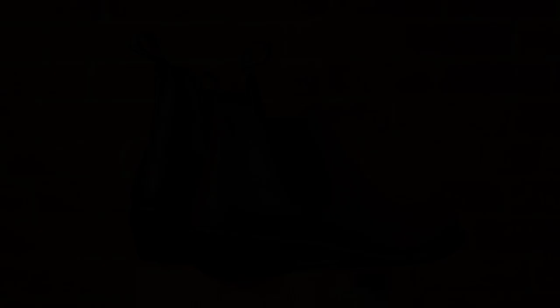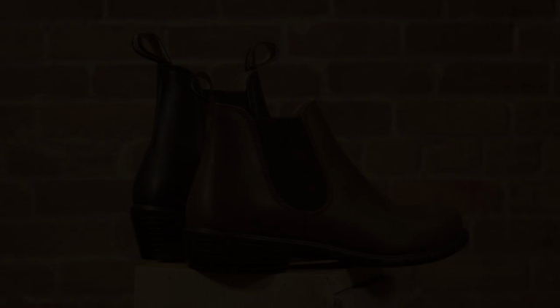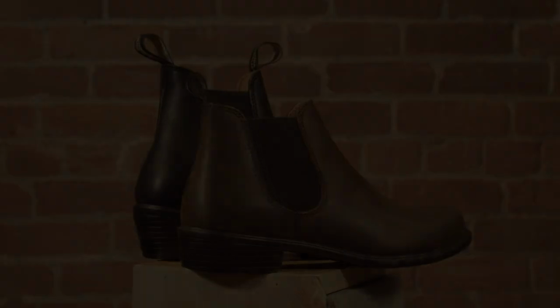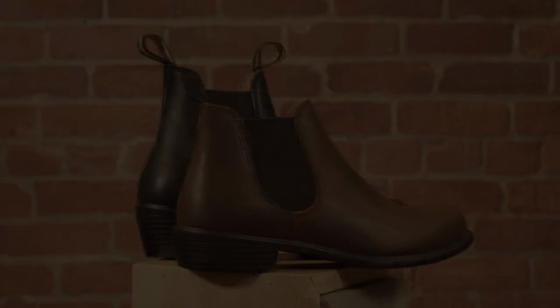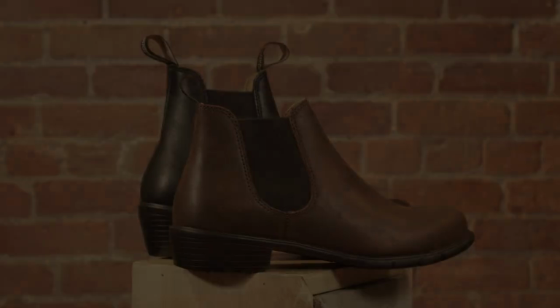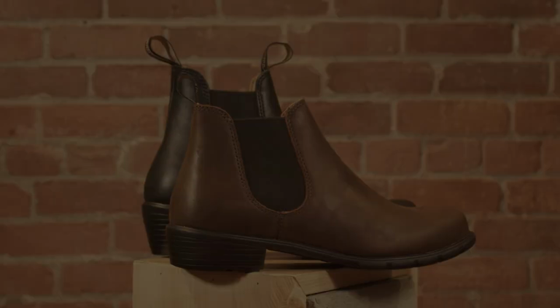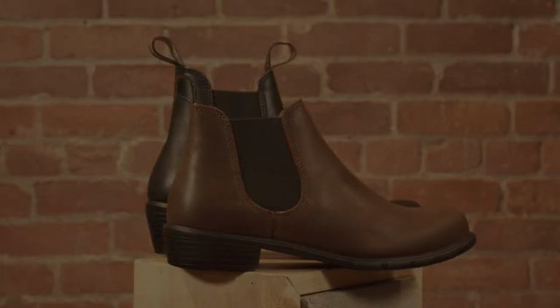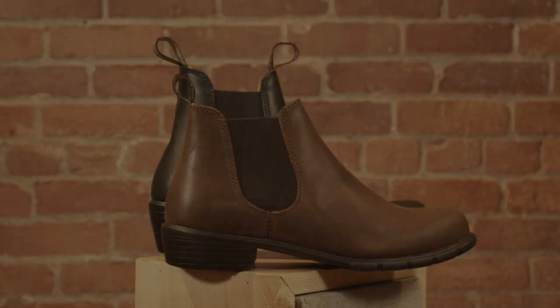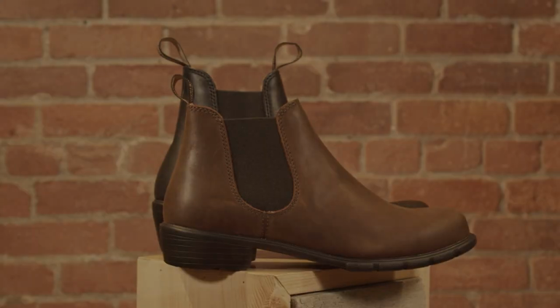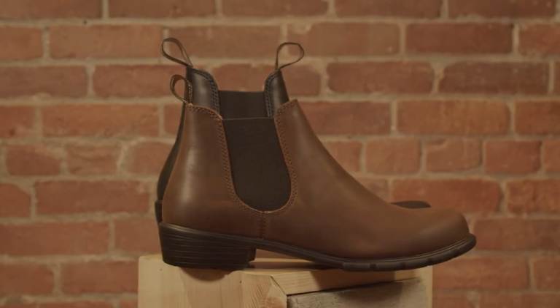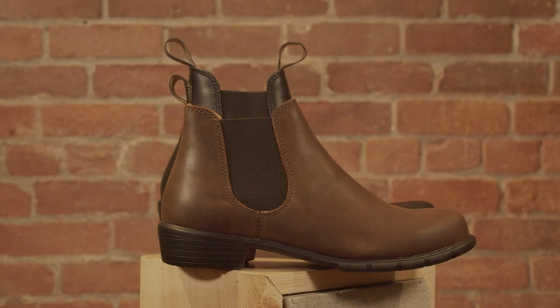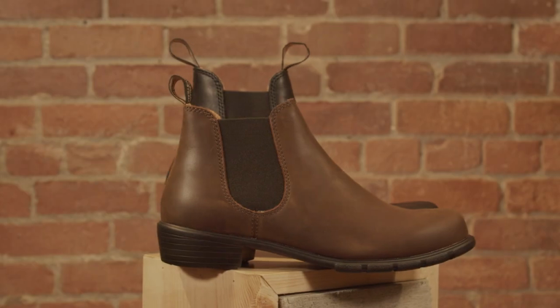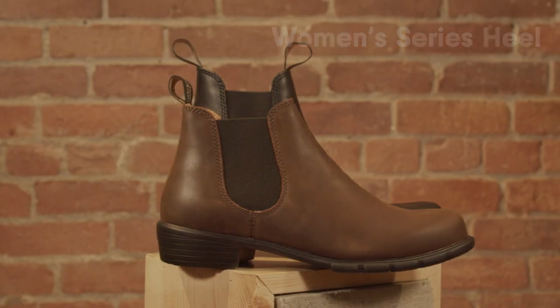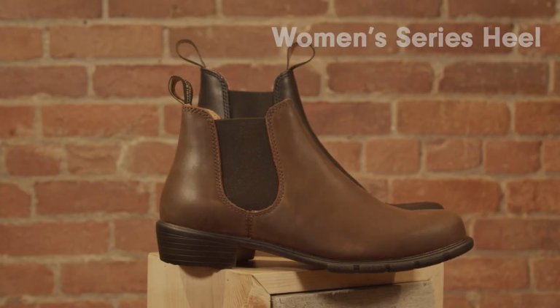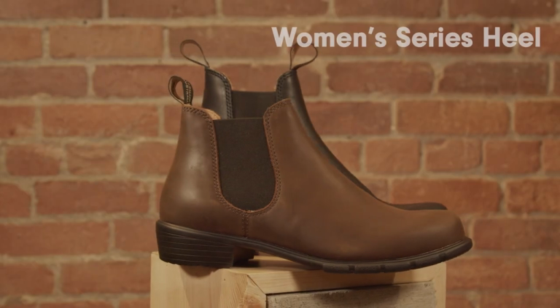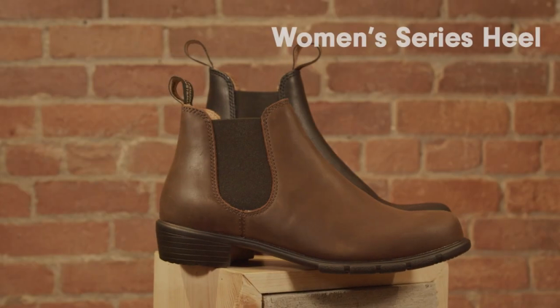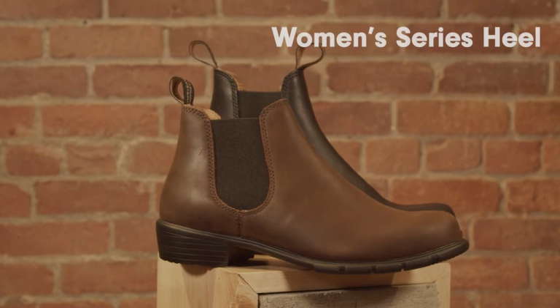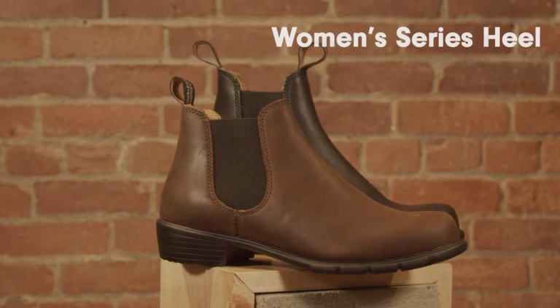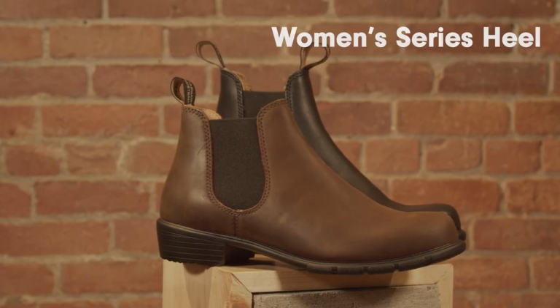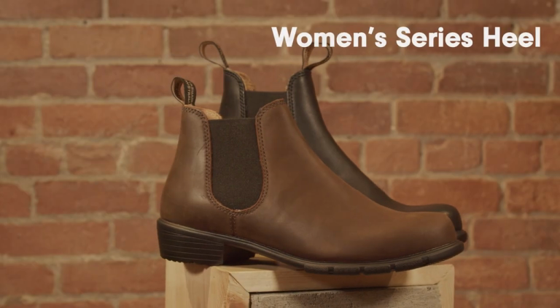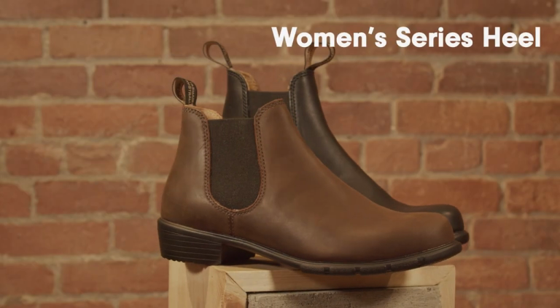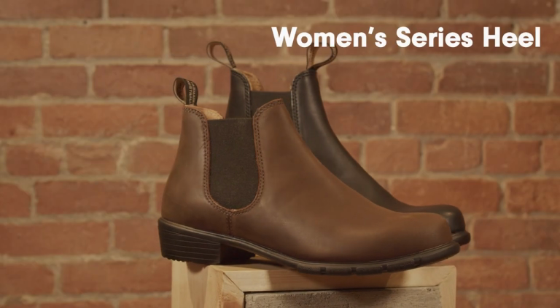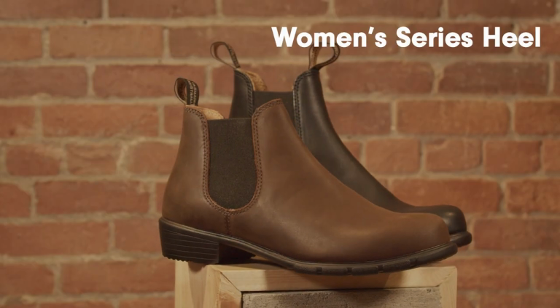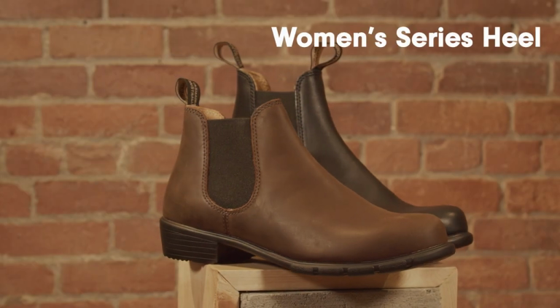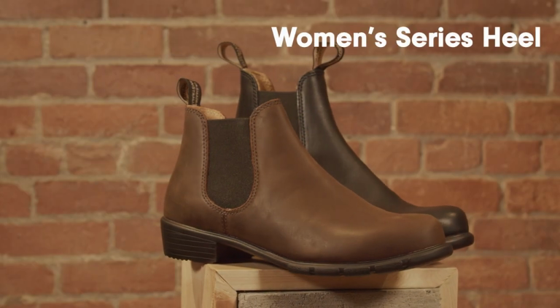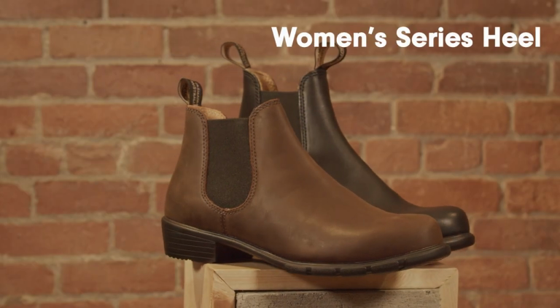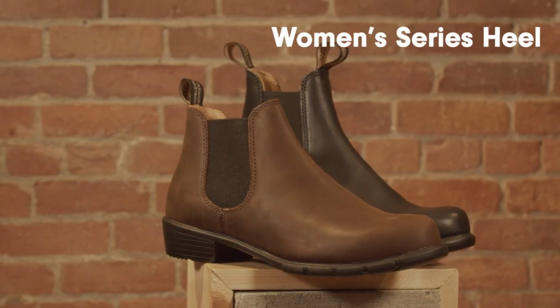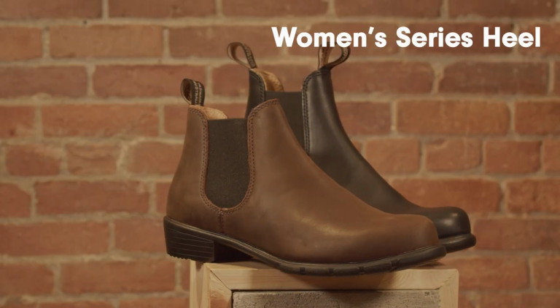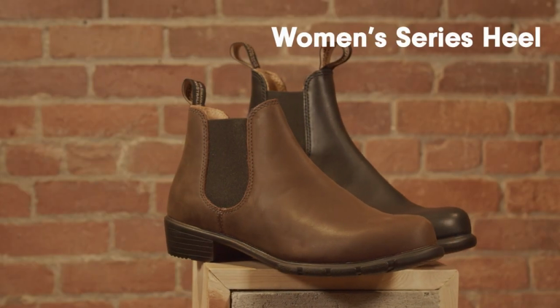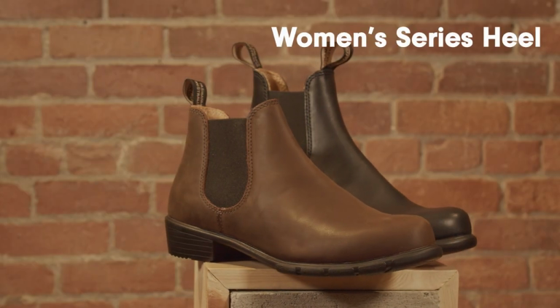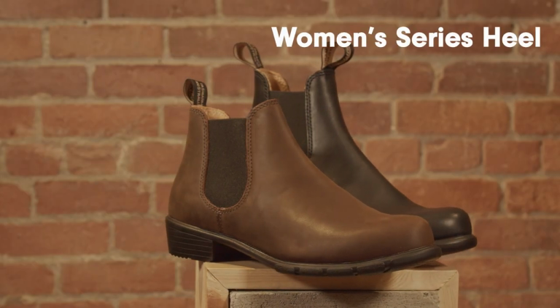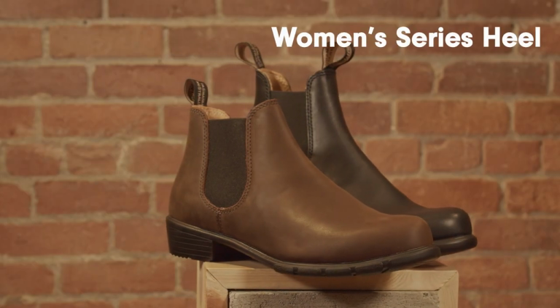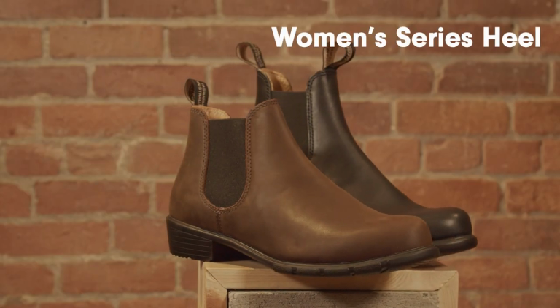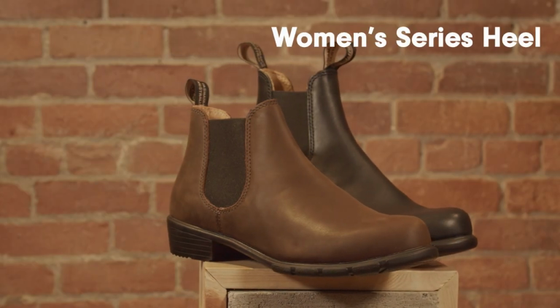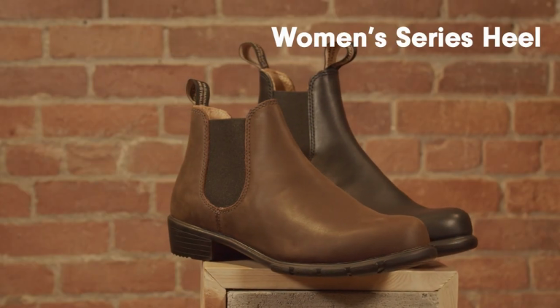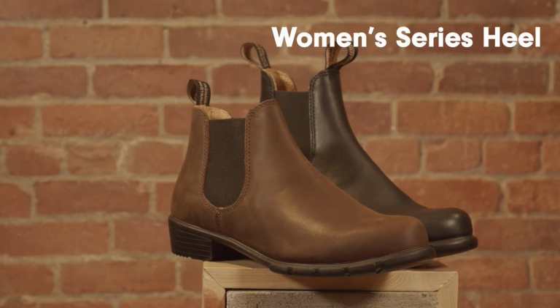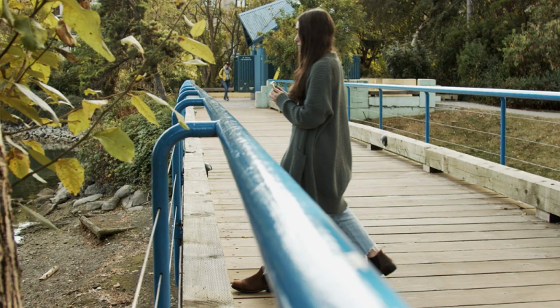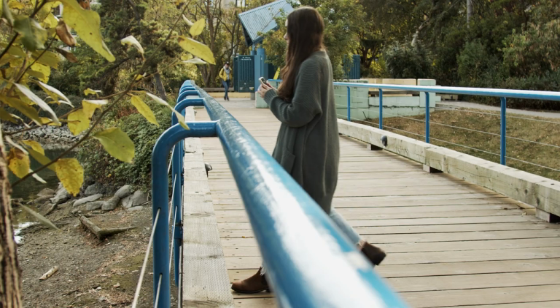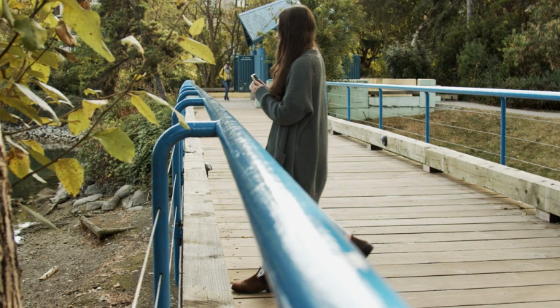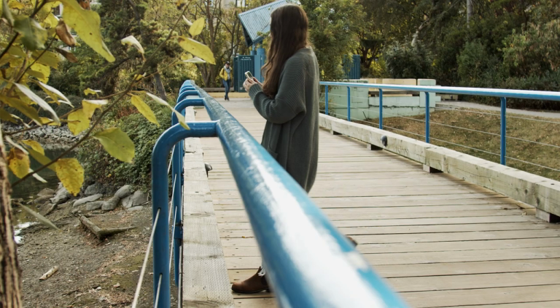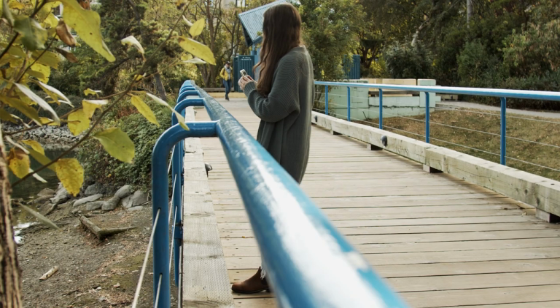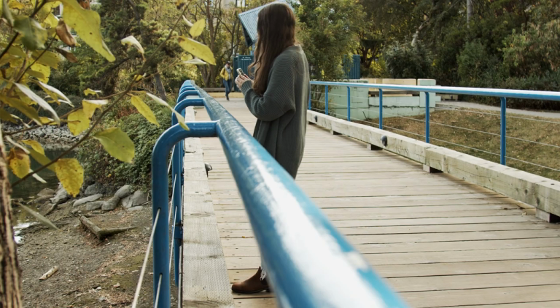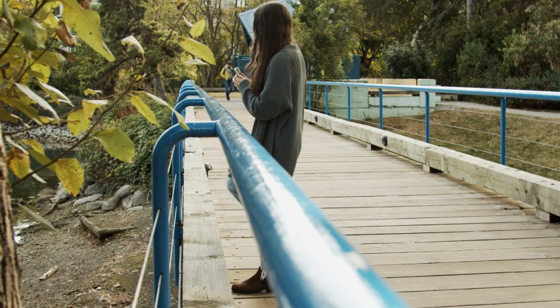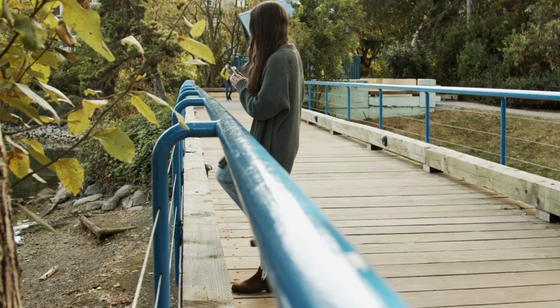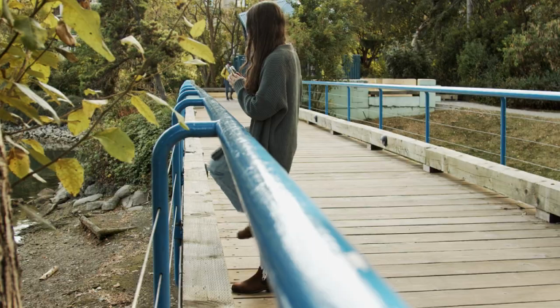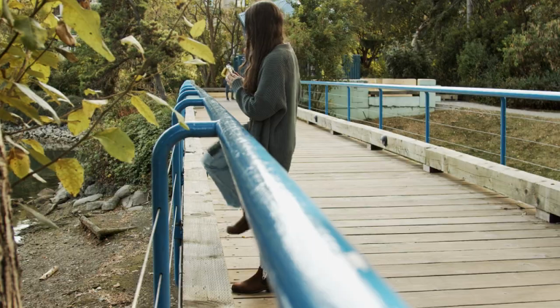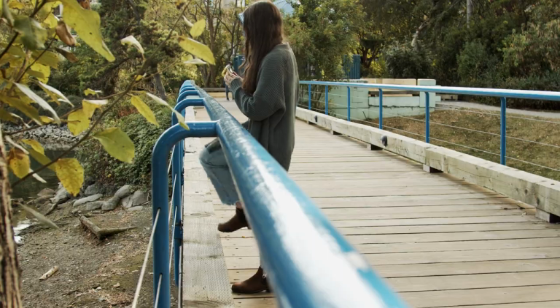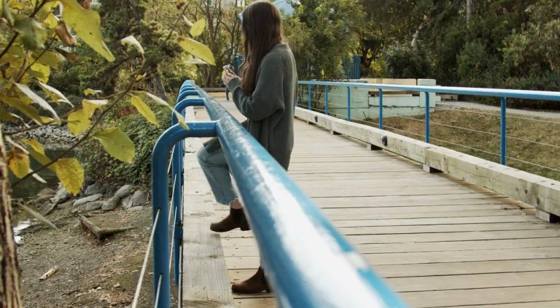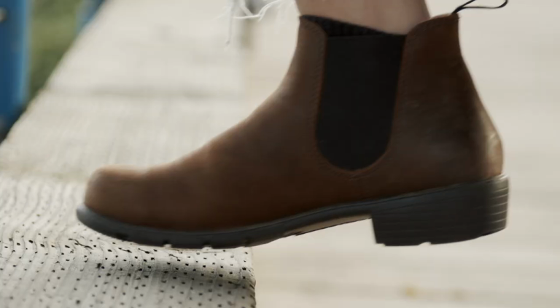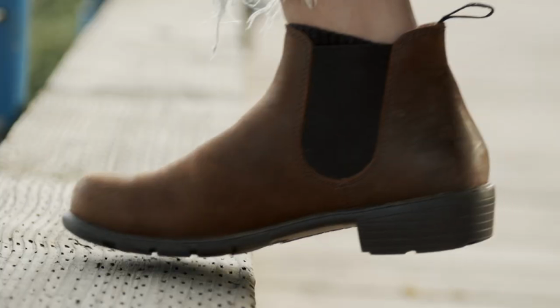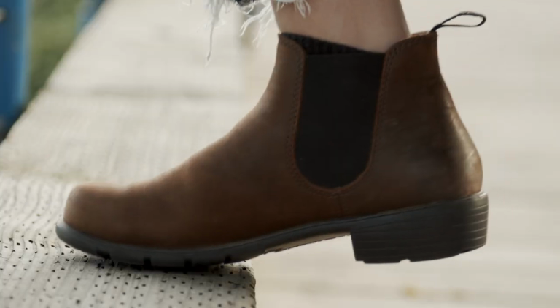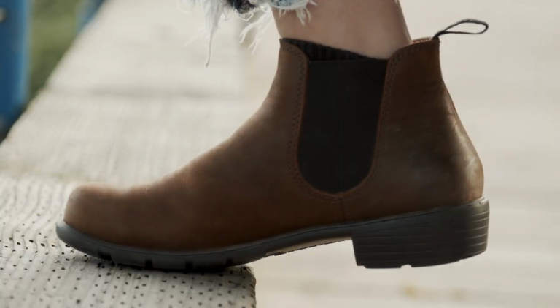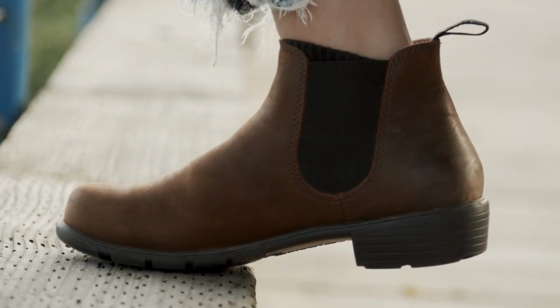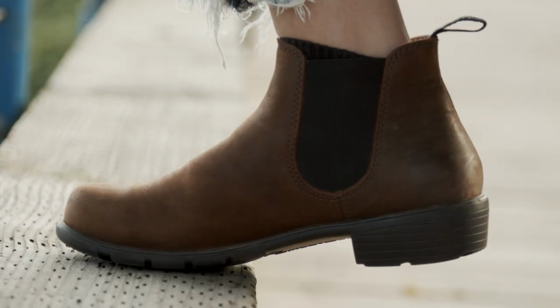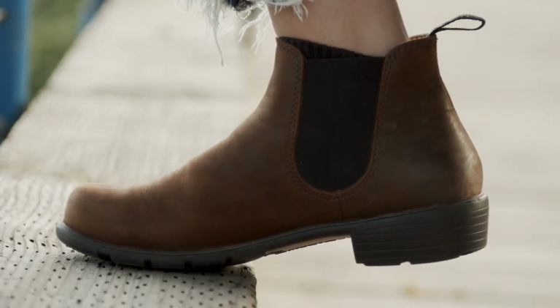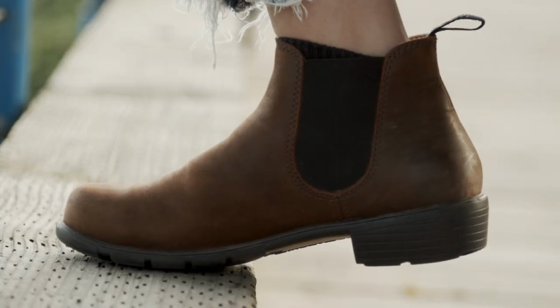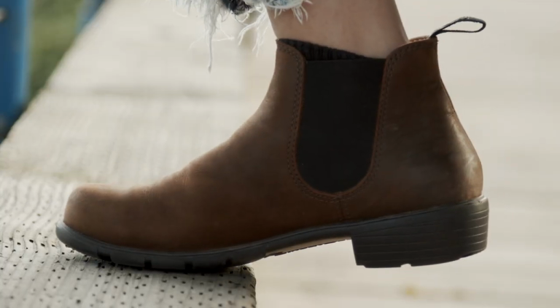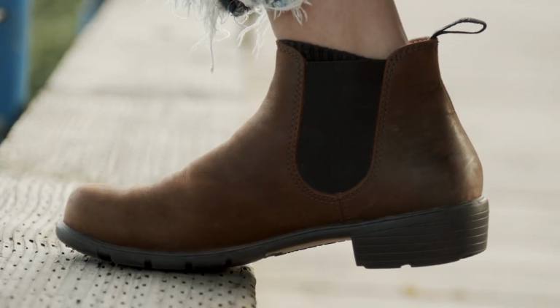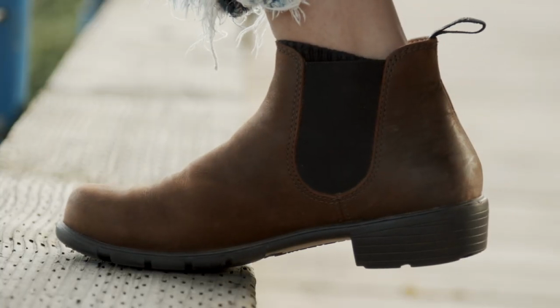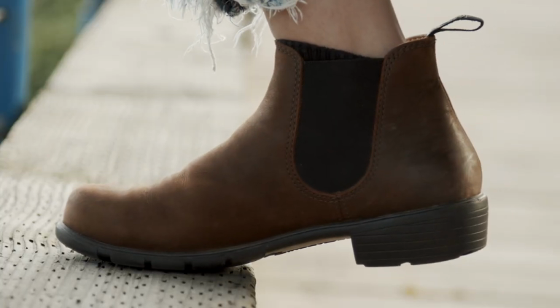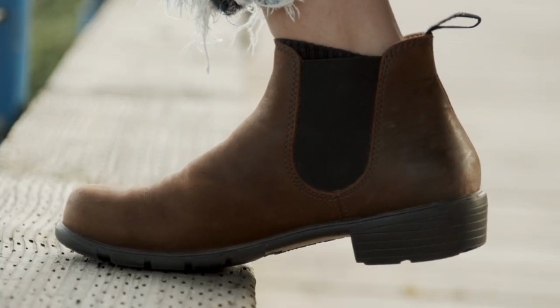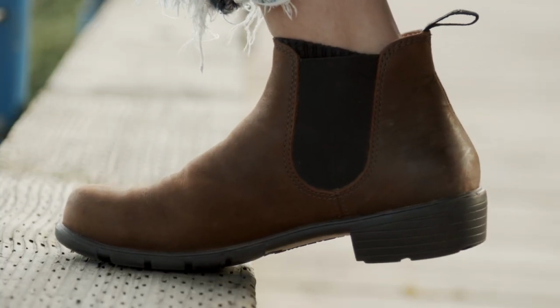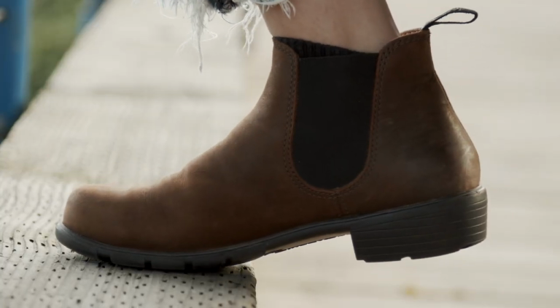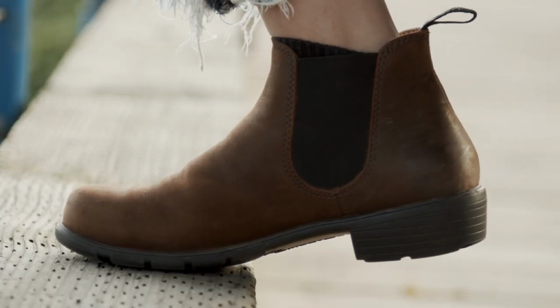You've decided that you'd like to look at a pair of Women's Series Heel boots. Women's Series Heel takes Blundstone comfort to a whole new level.